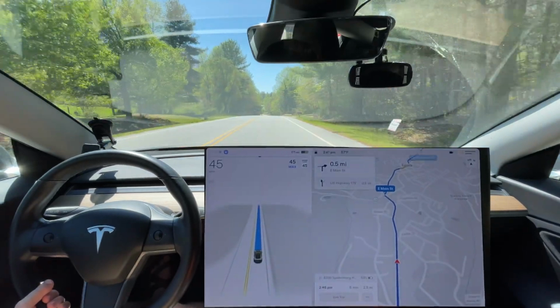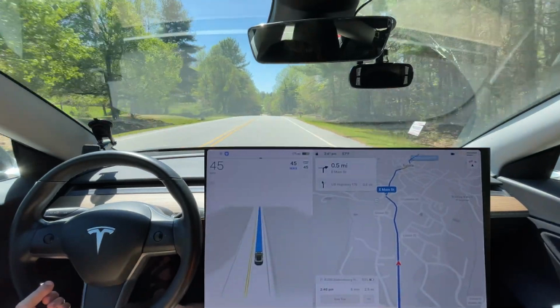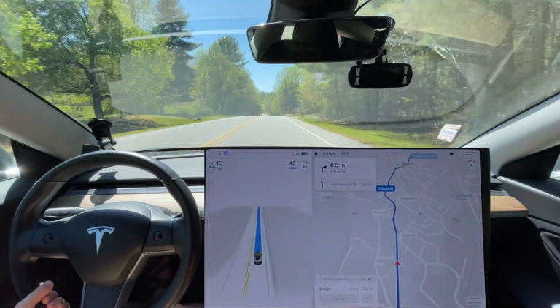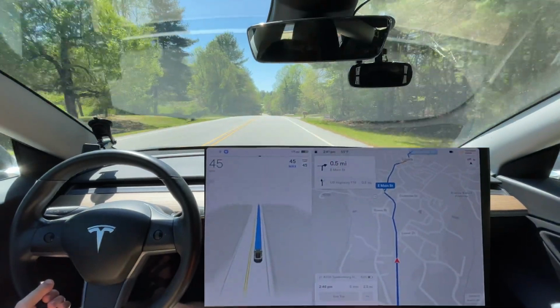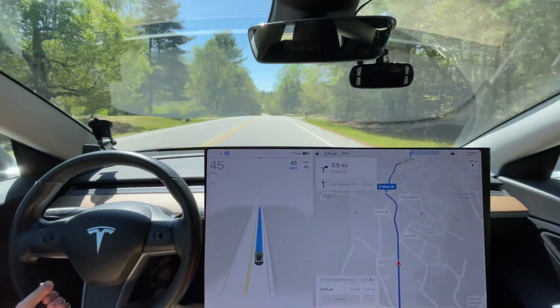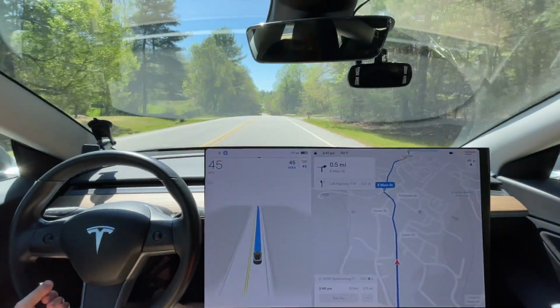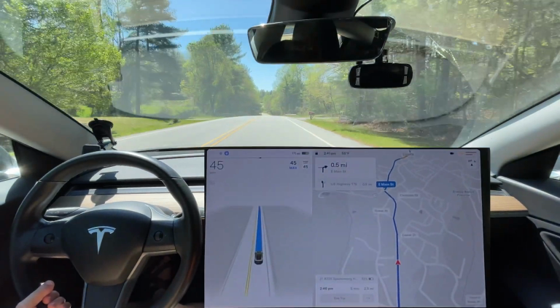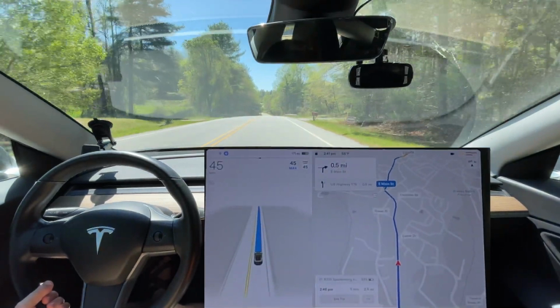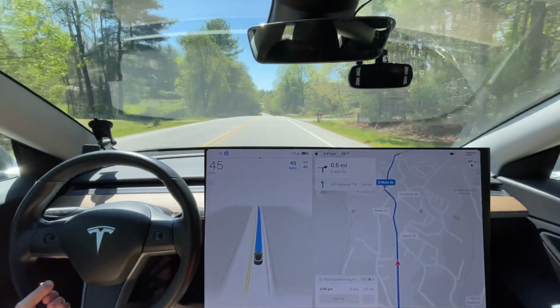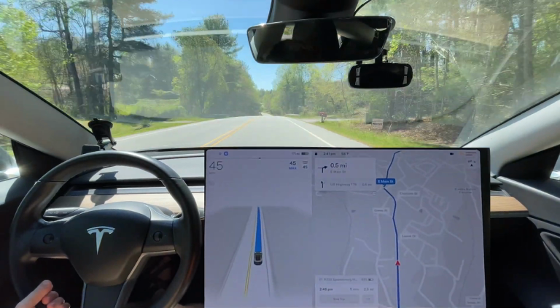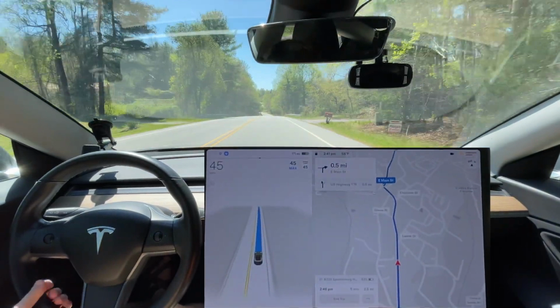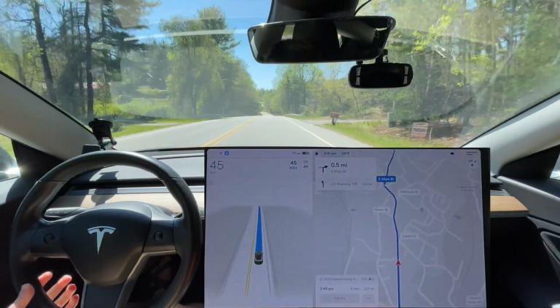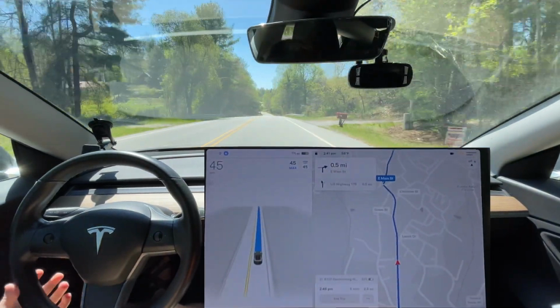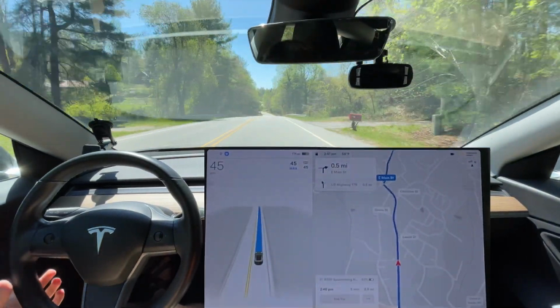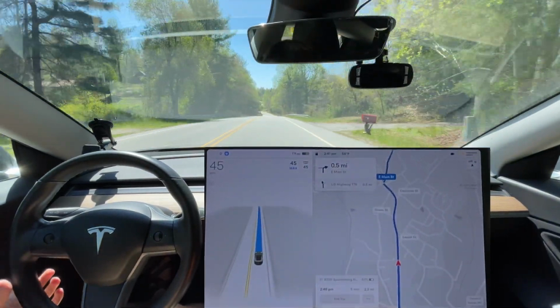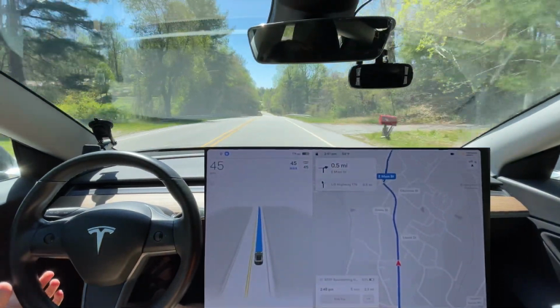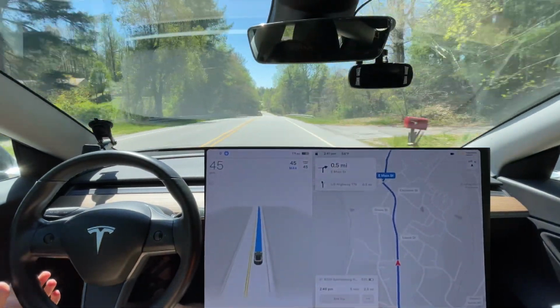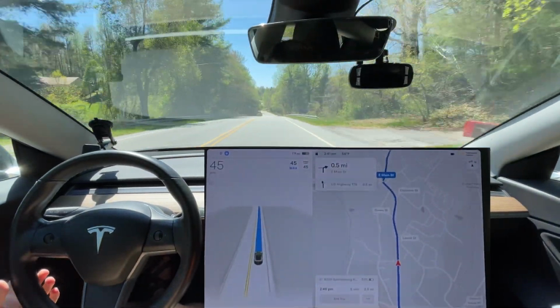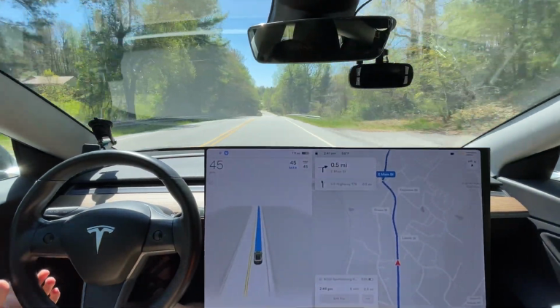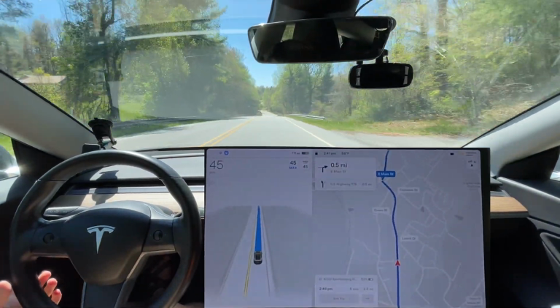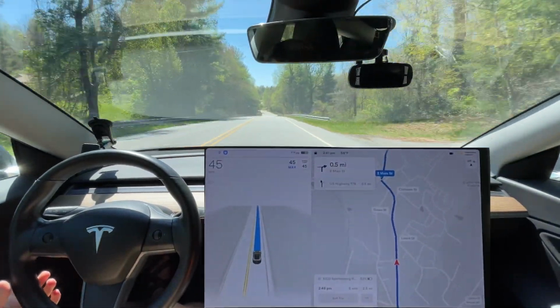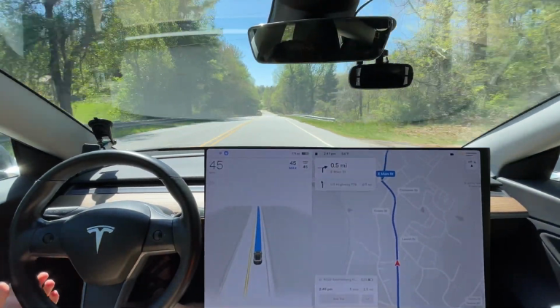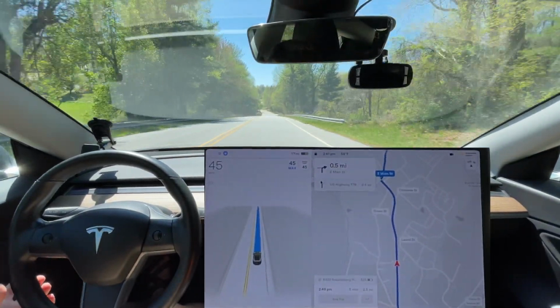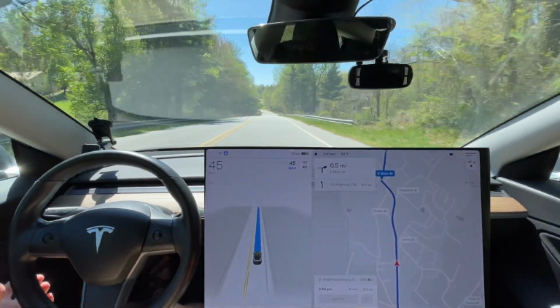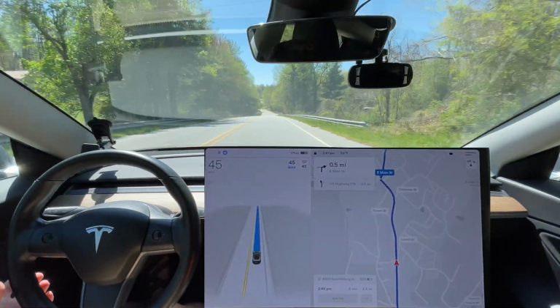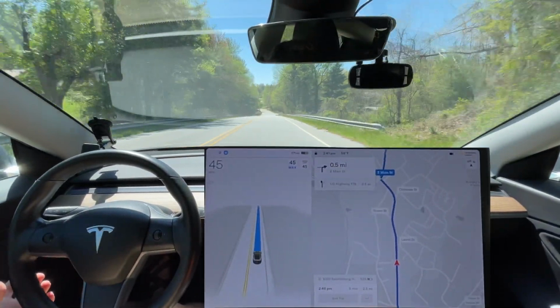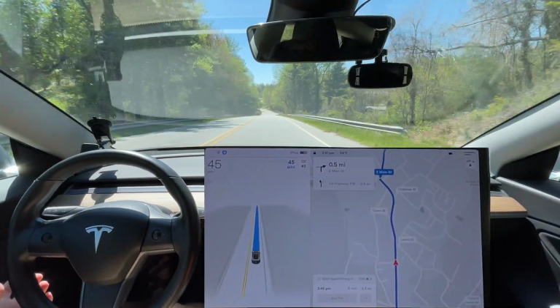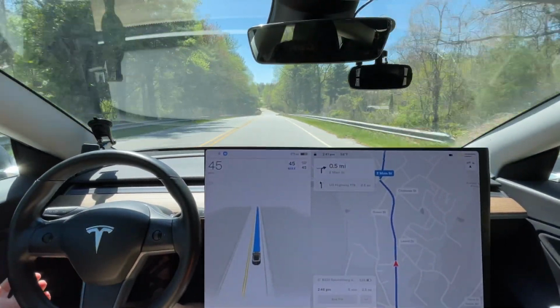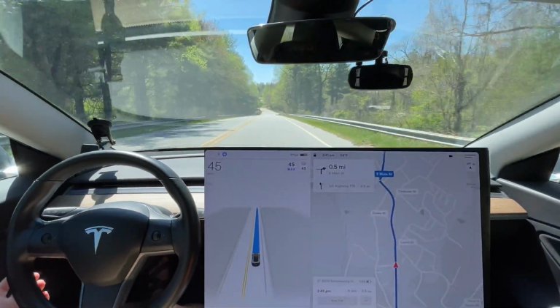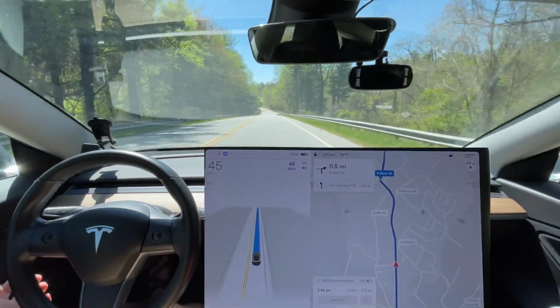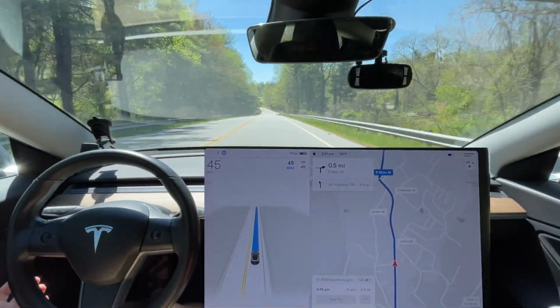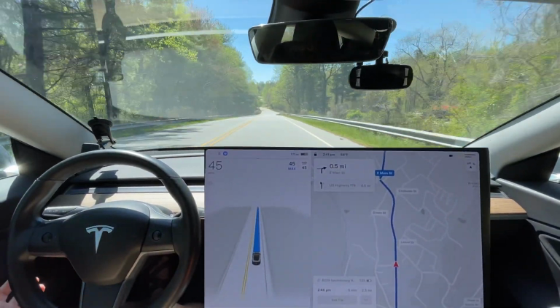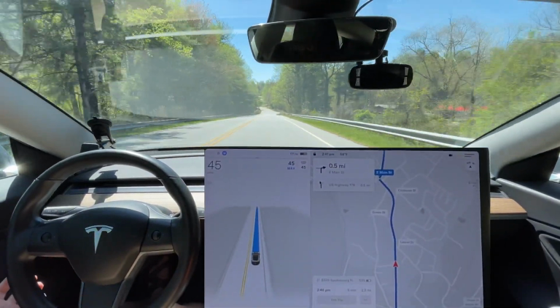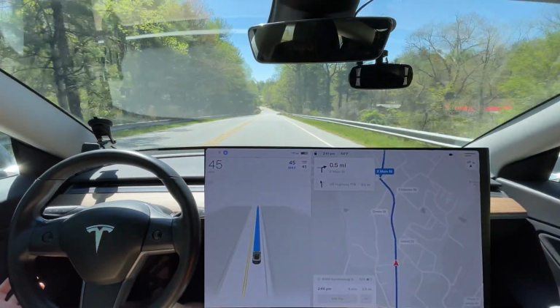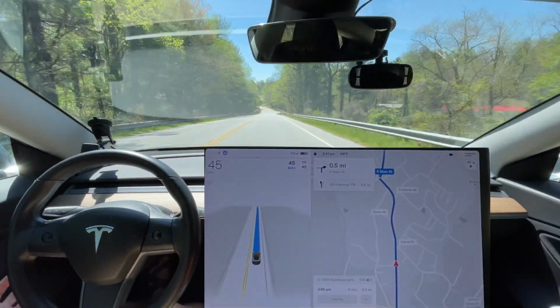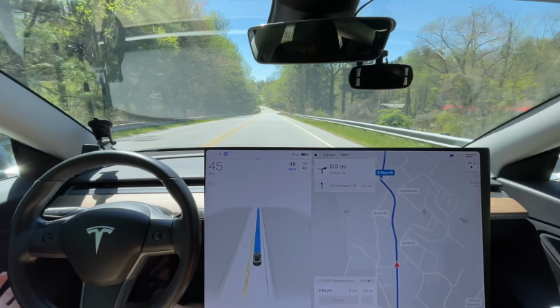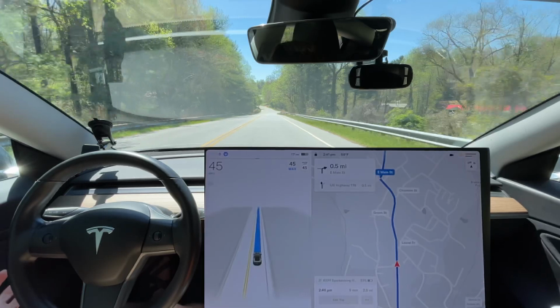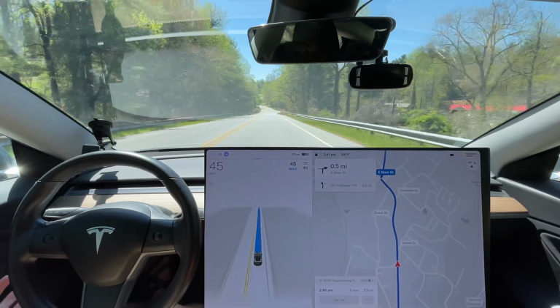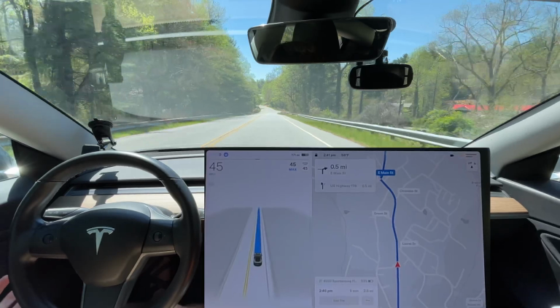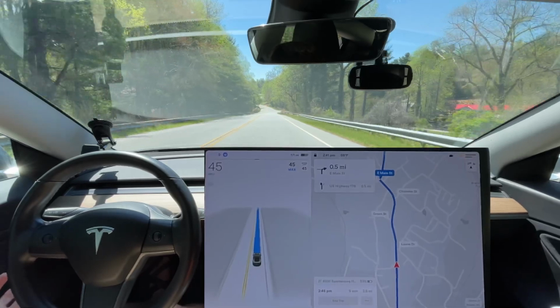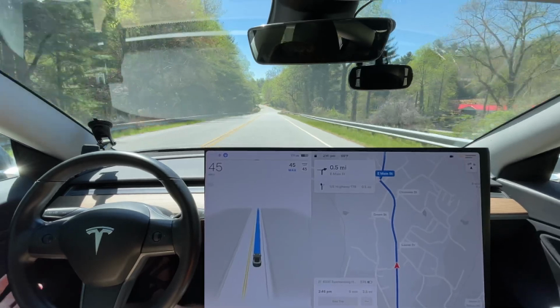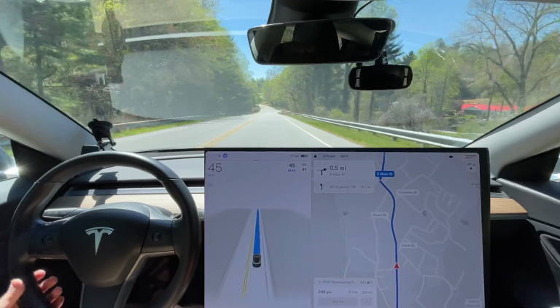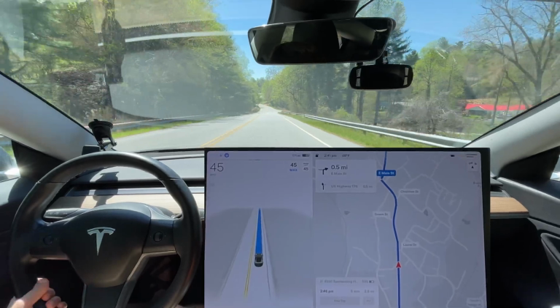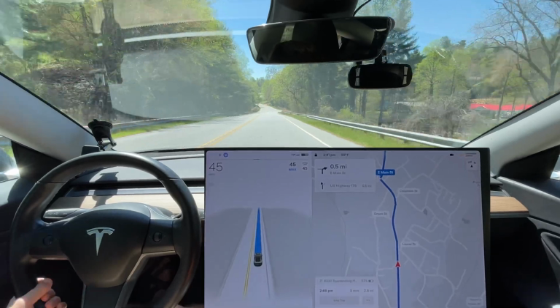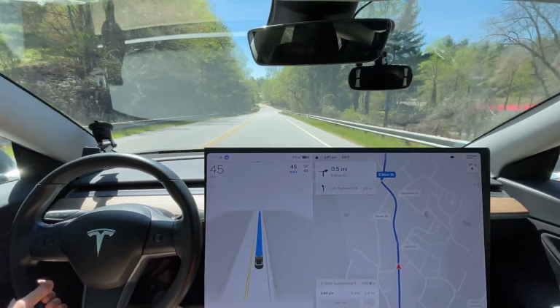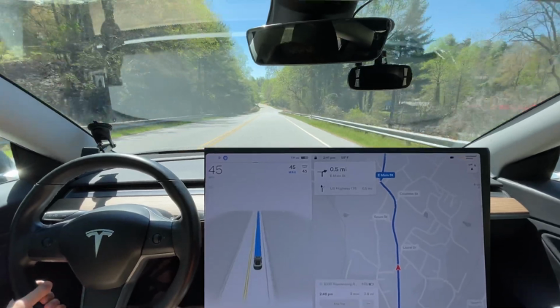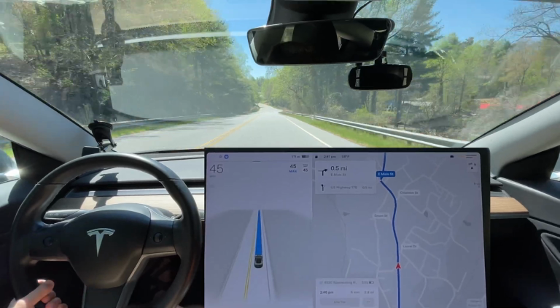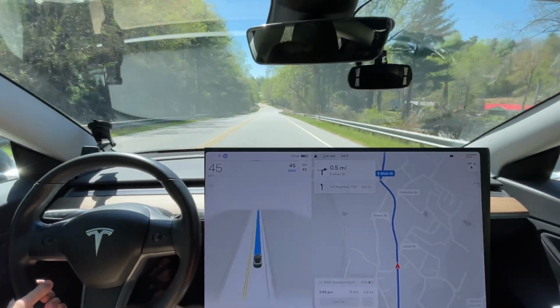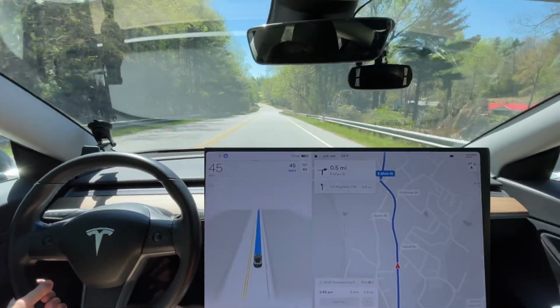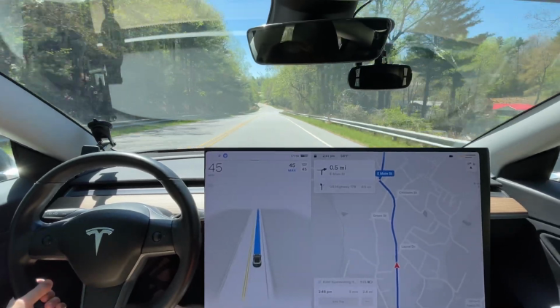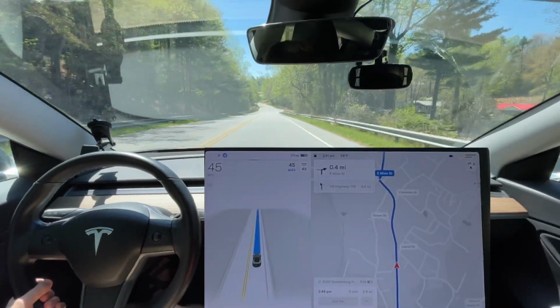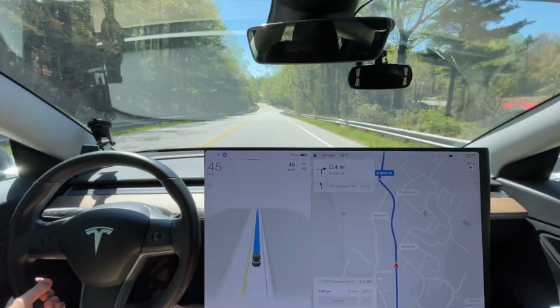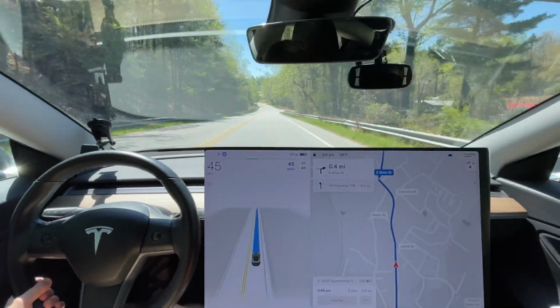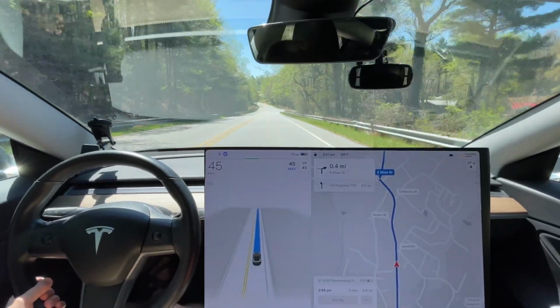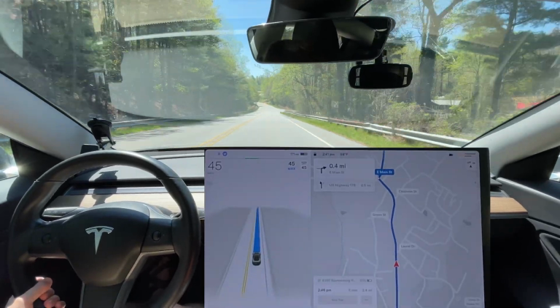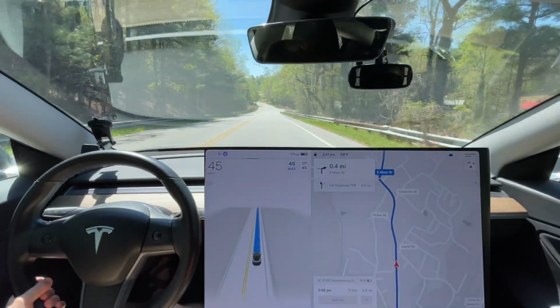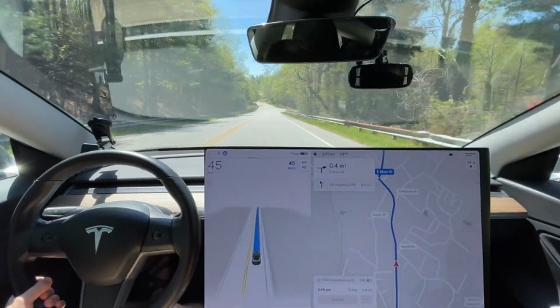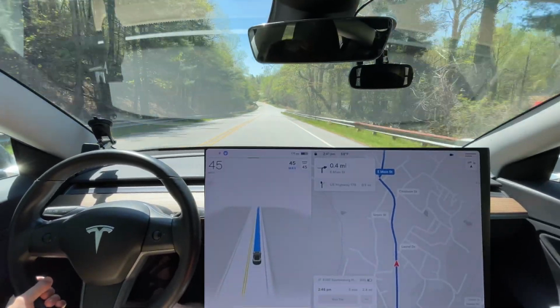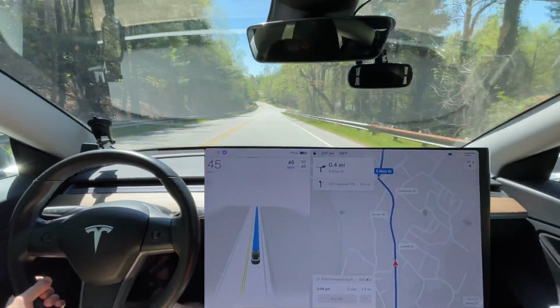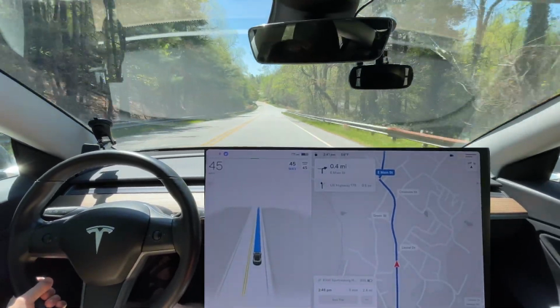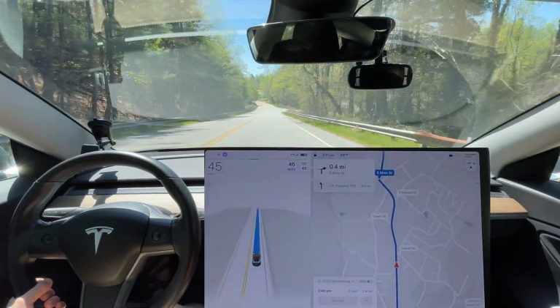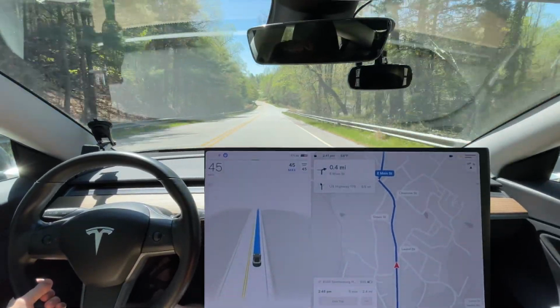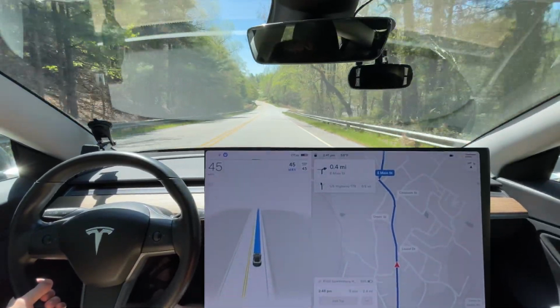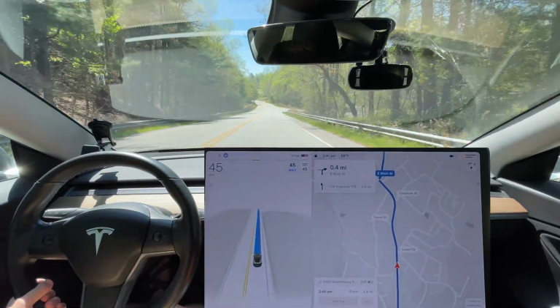Honestly I'd be going 50 if I was driving myself, so we're just gonna let it go to speed limit and see how it does.